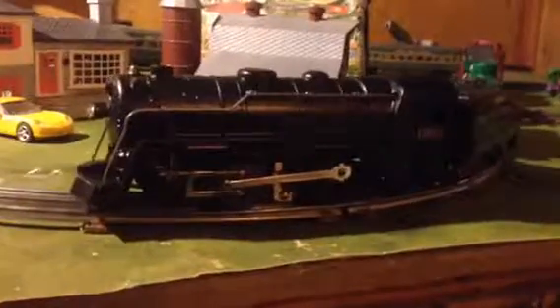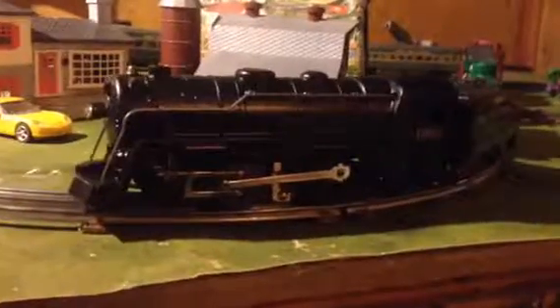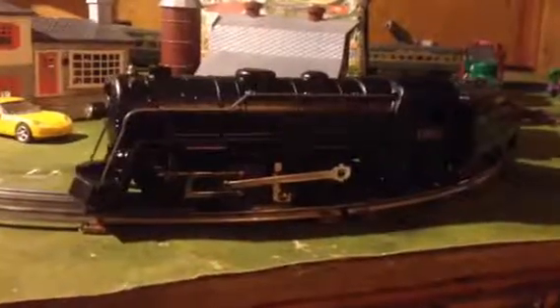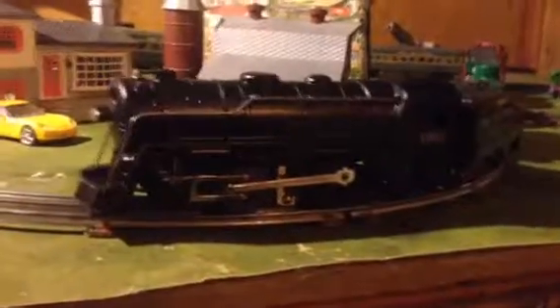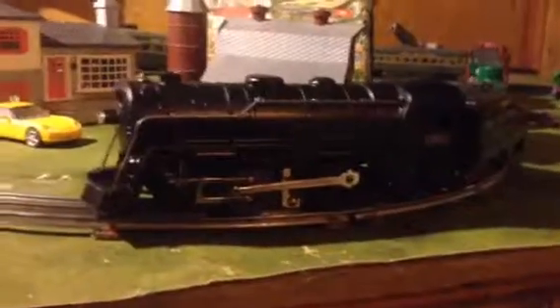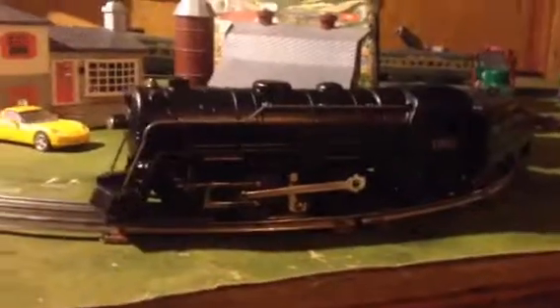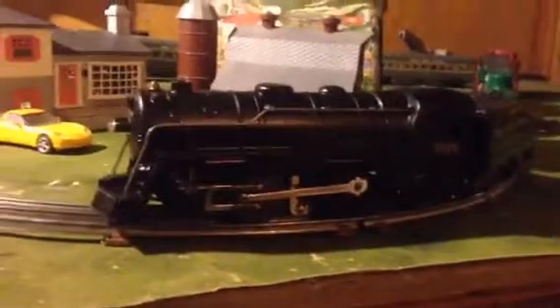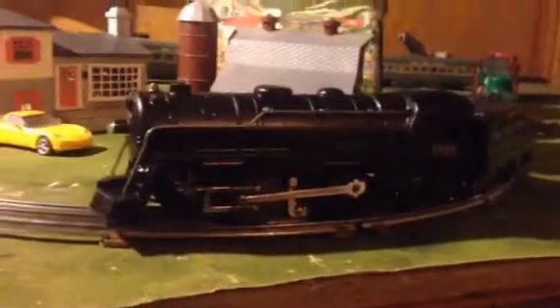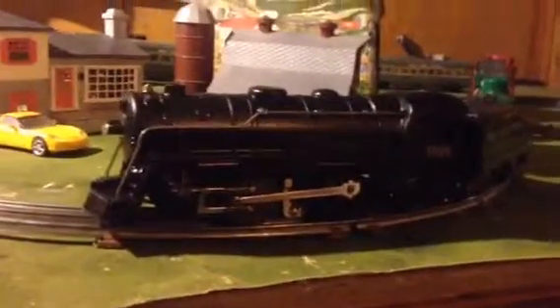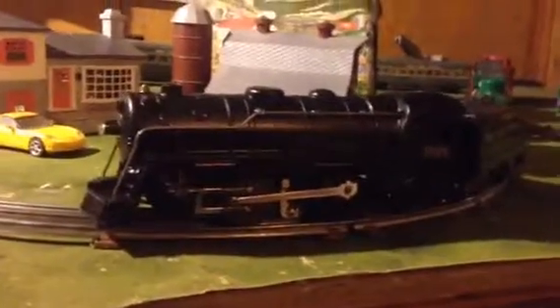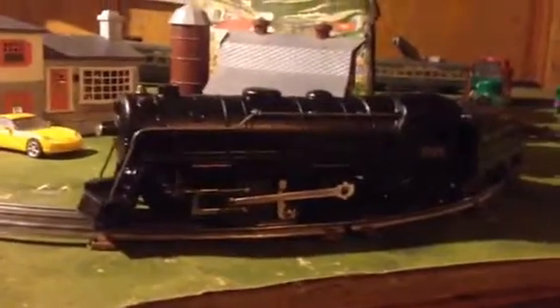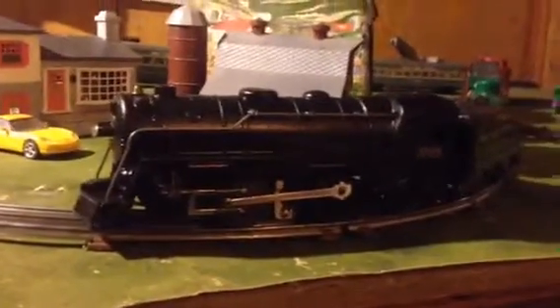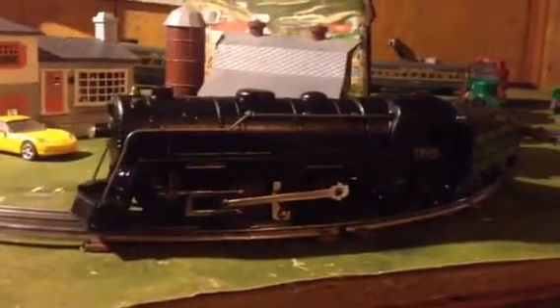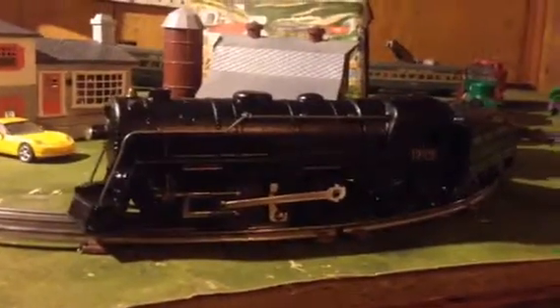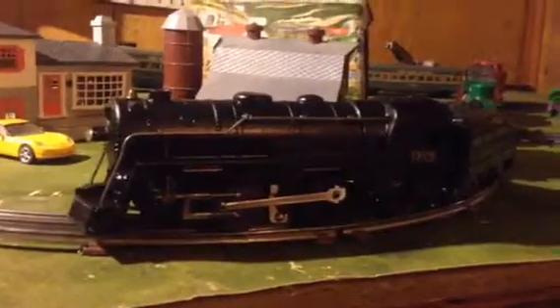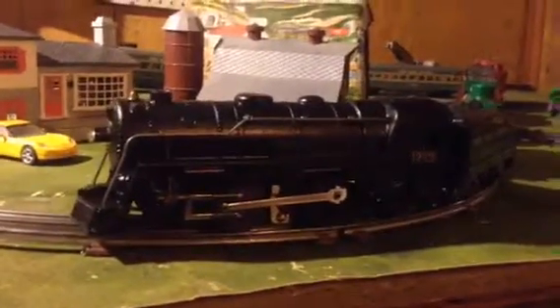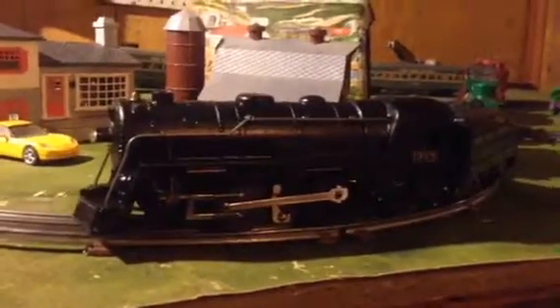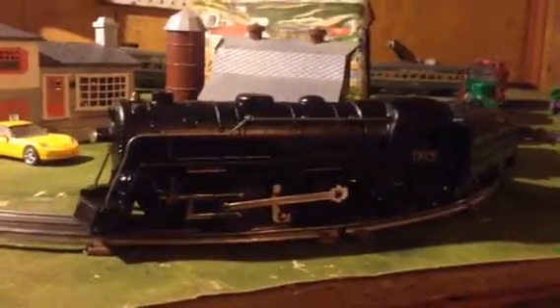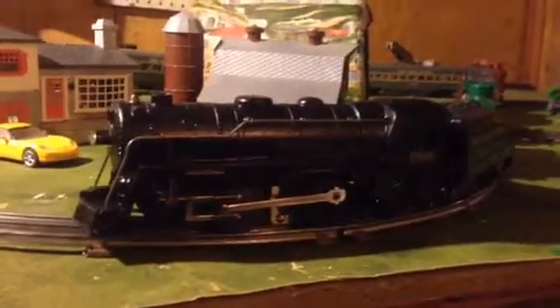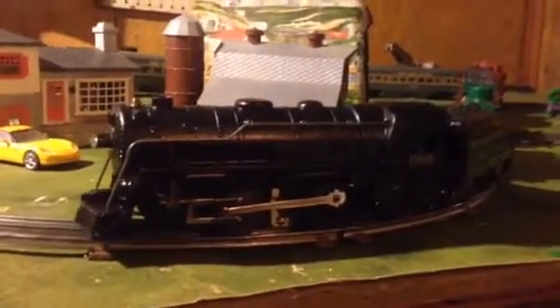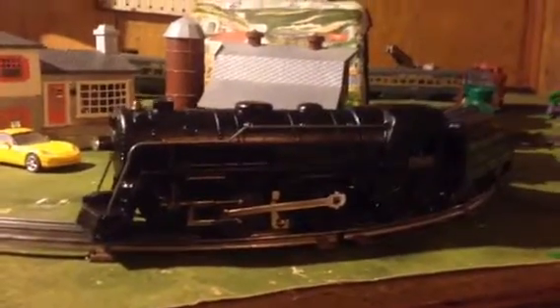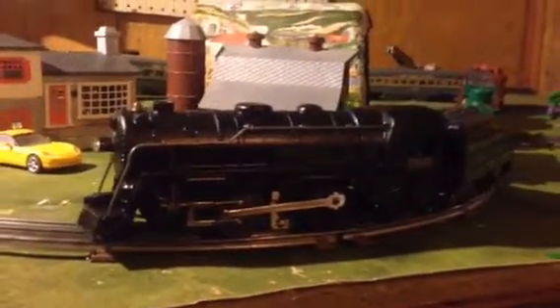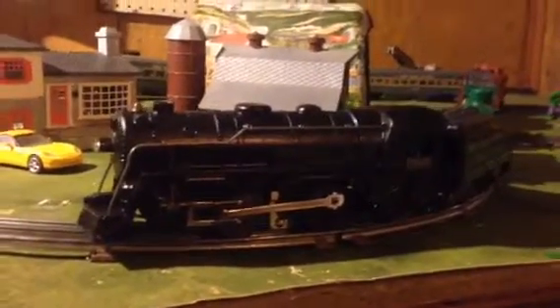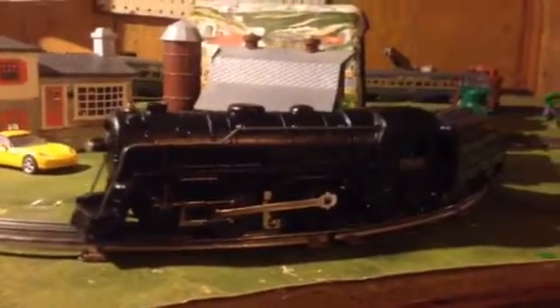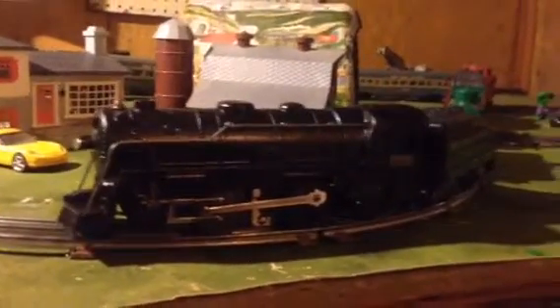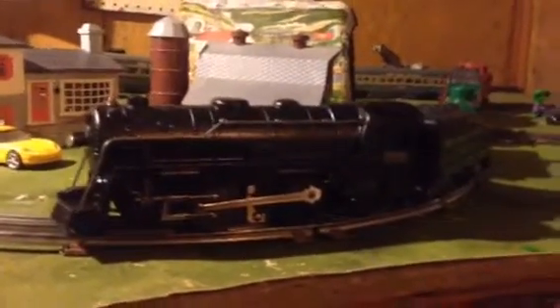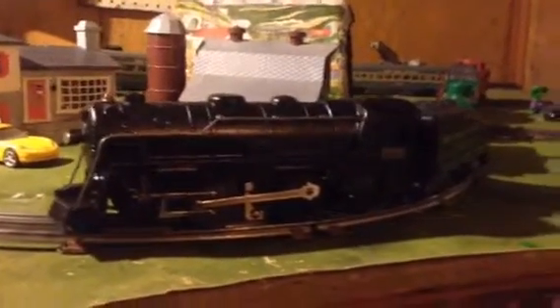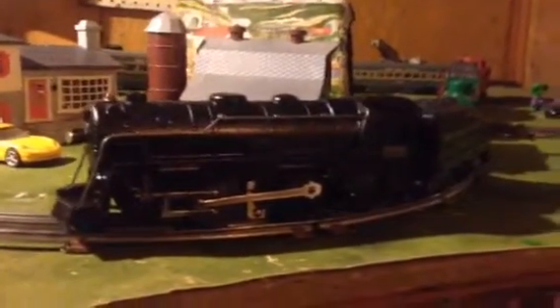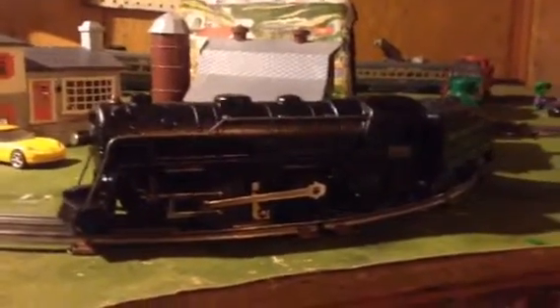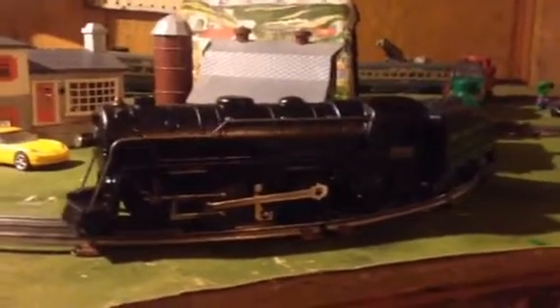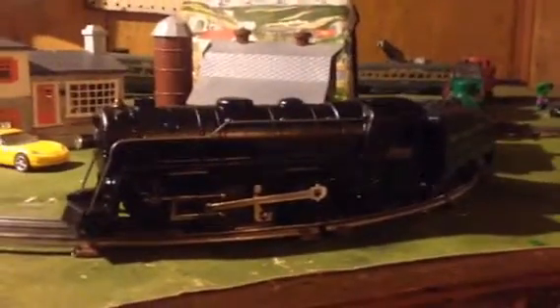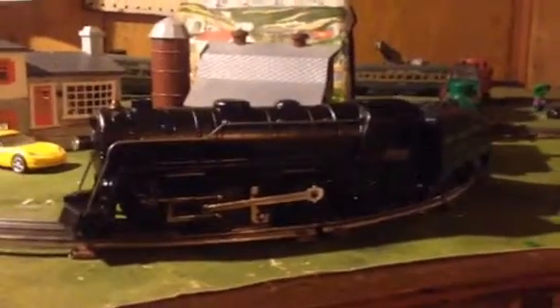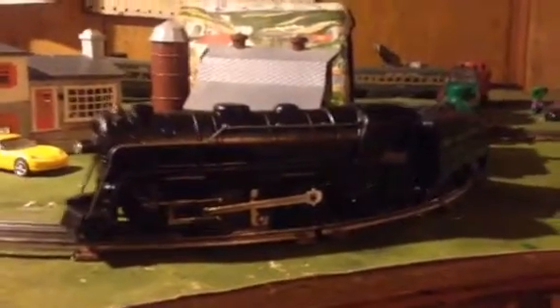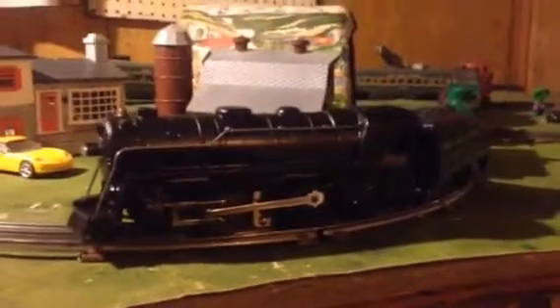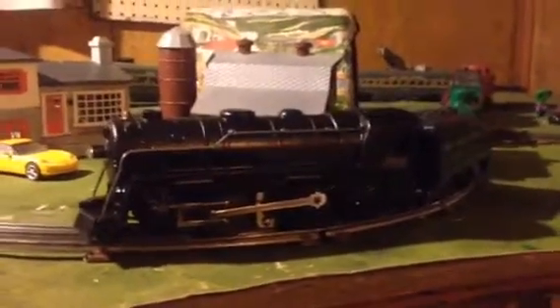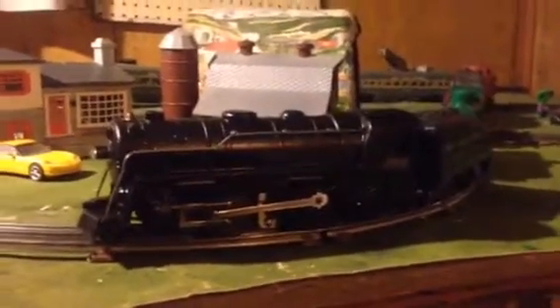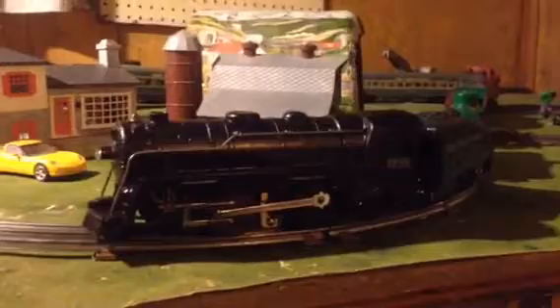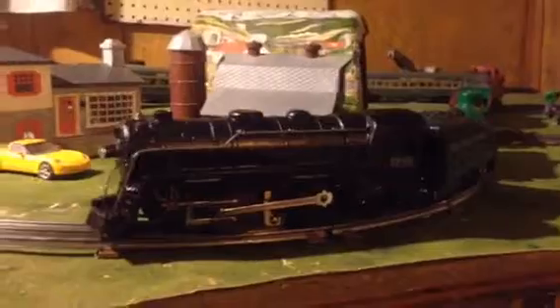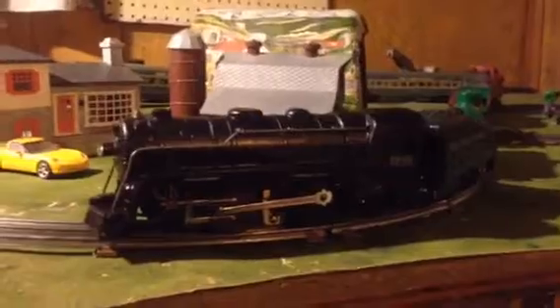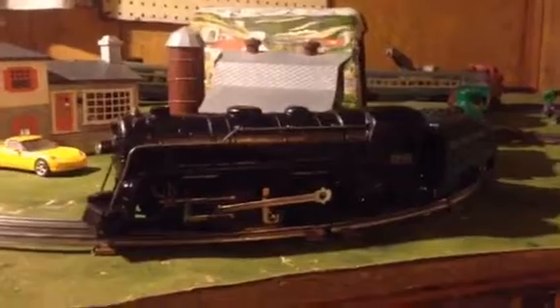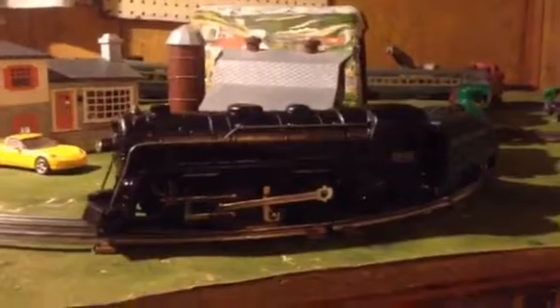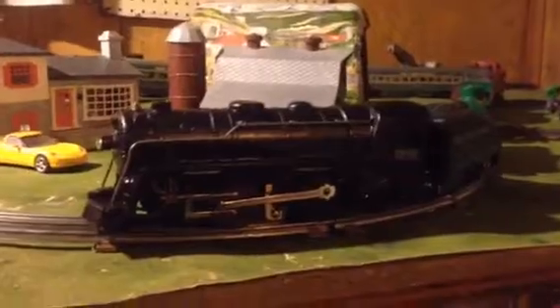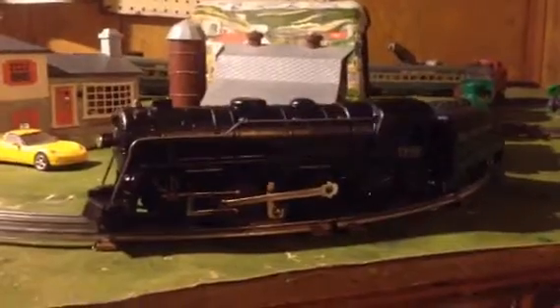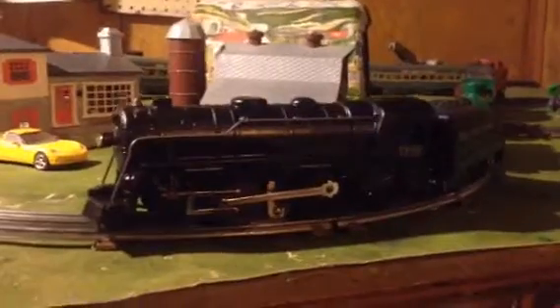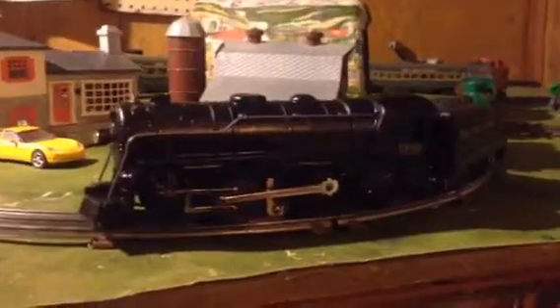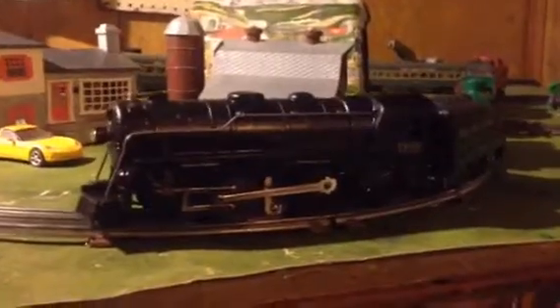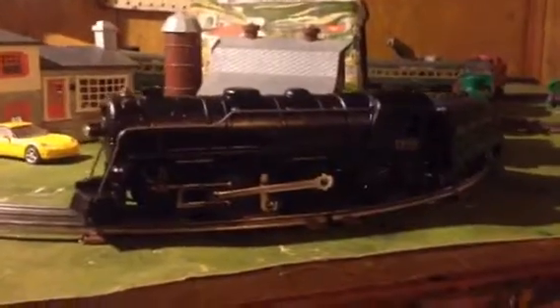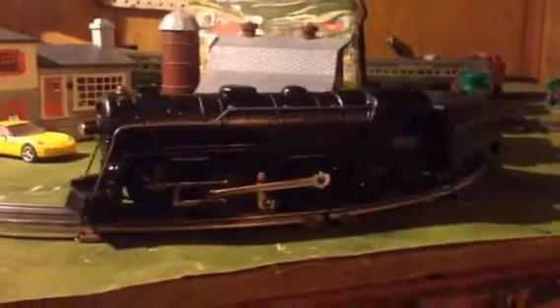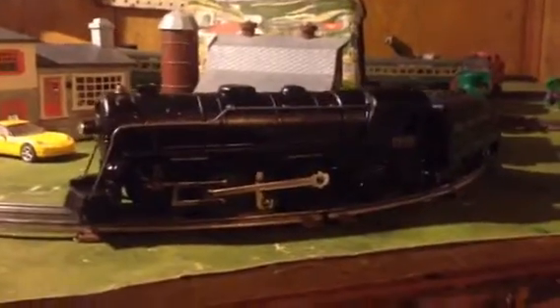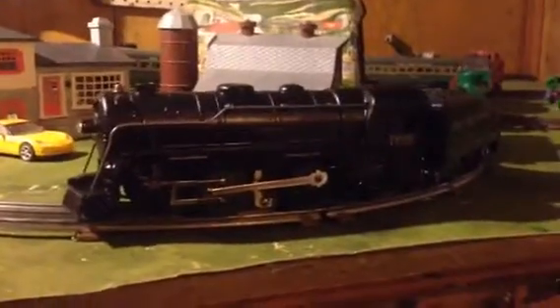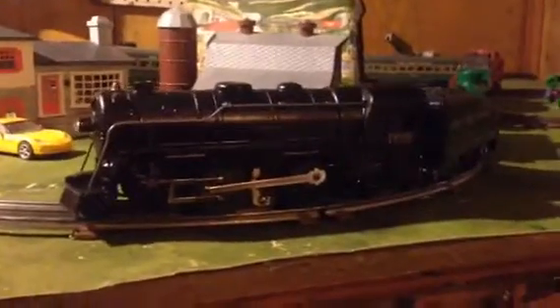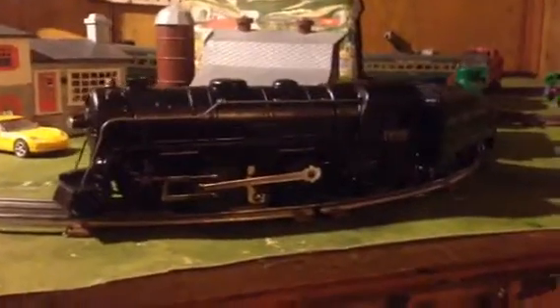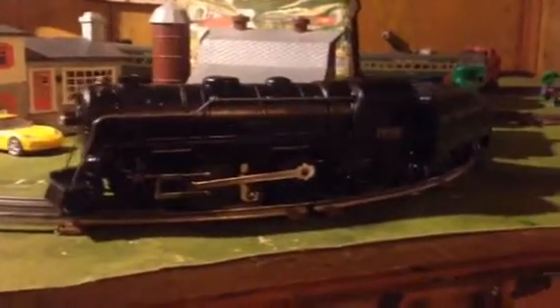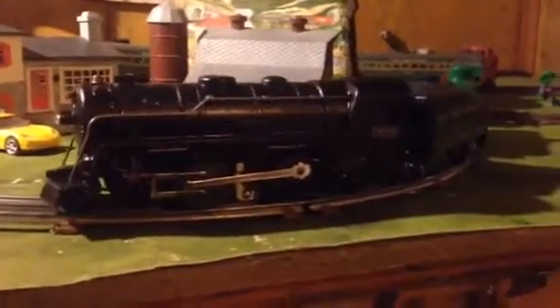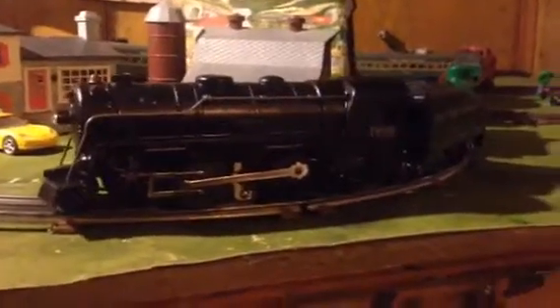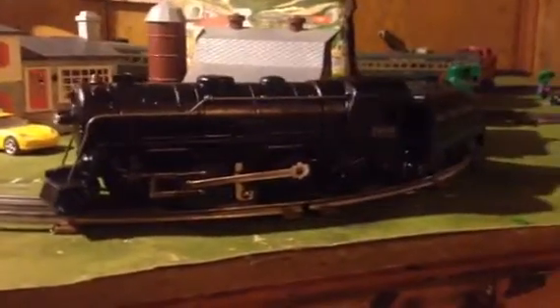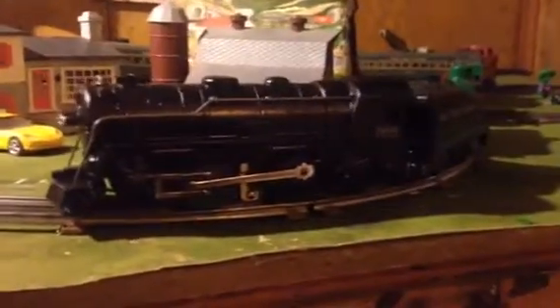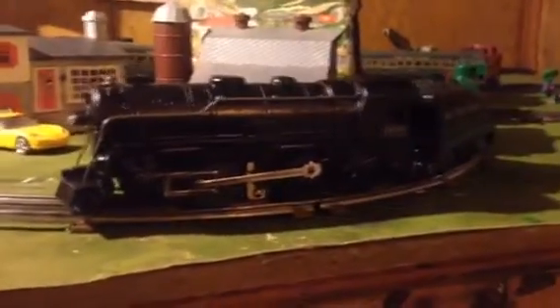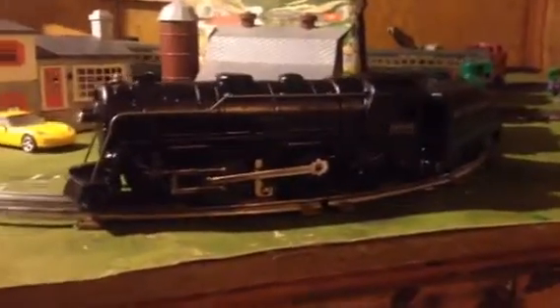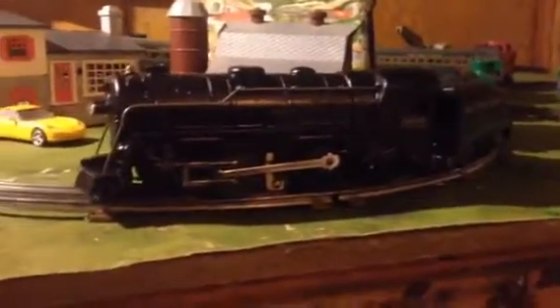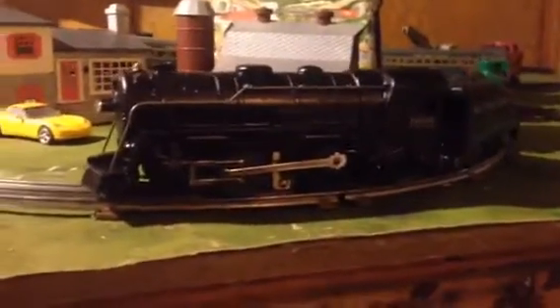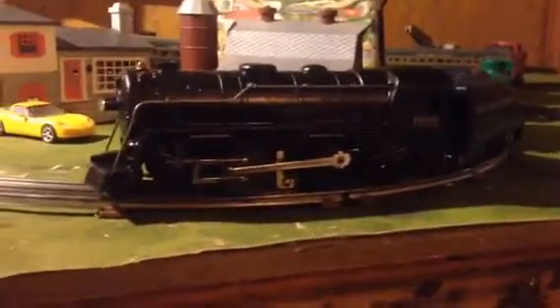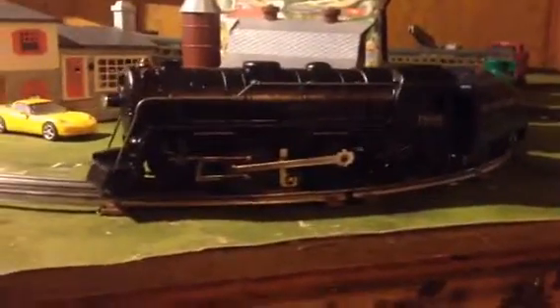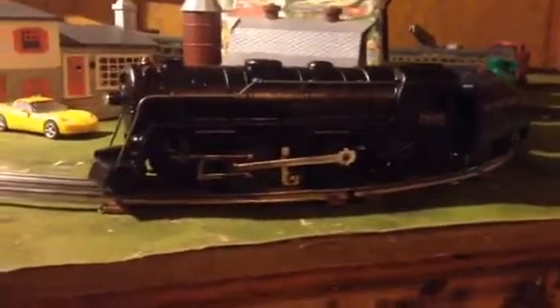Hello everybody, it's Terry again. What you're looking at is a Mark 999 locomotive.